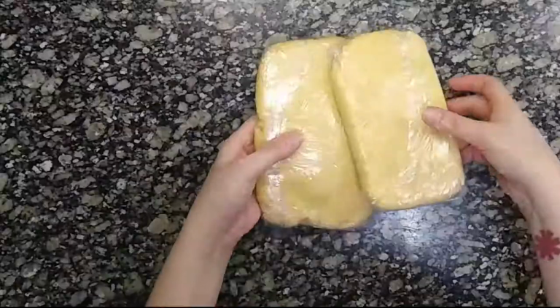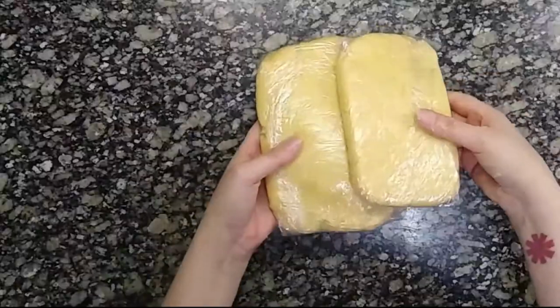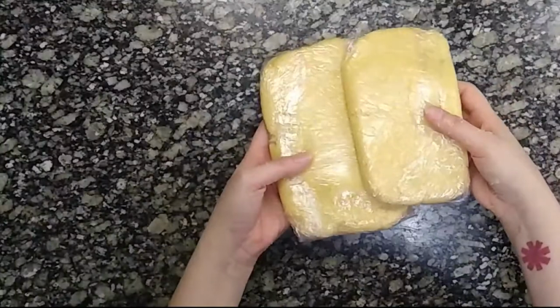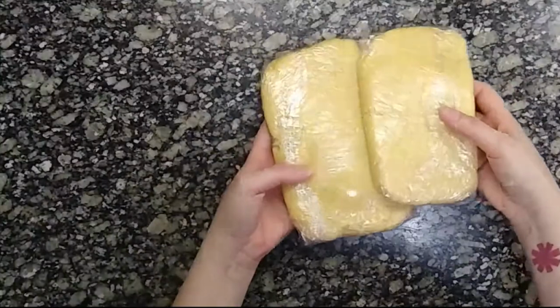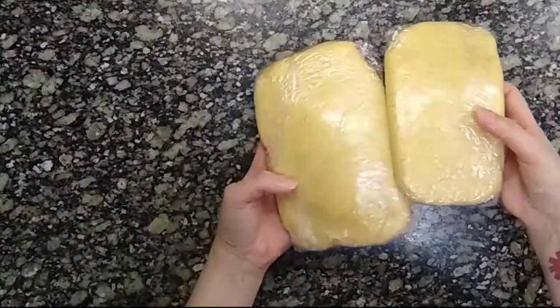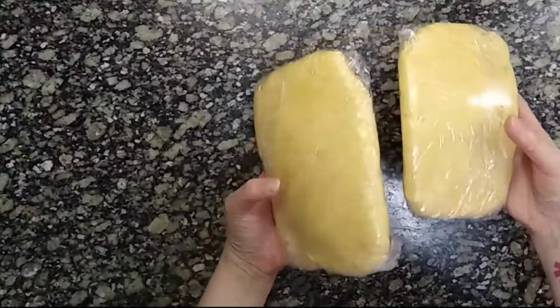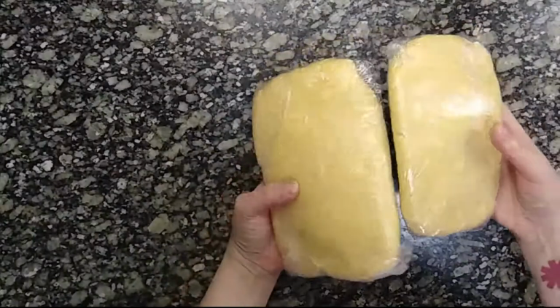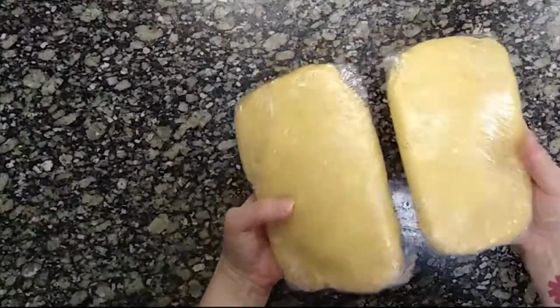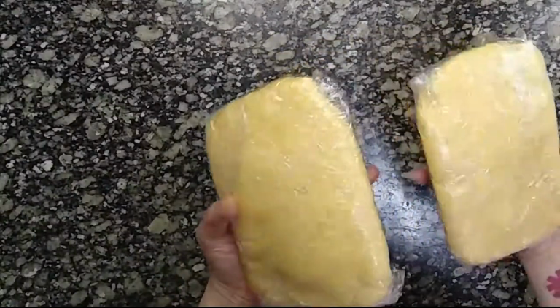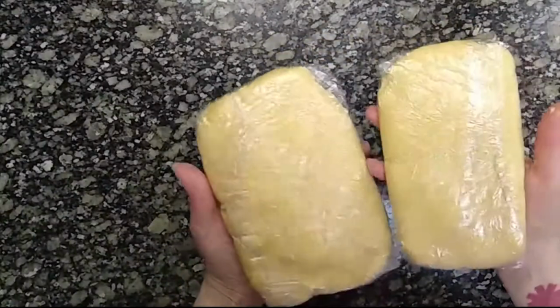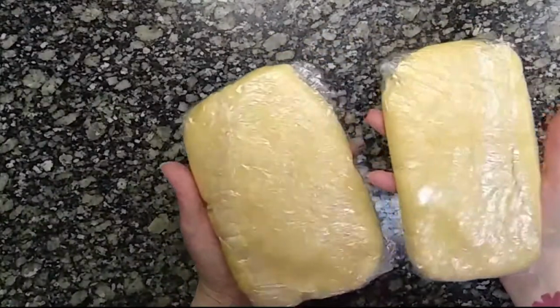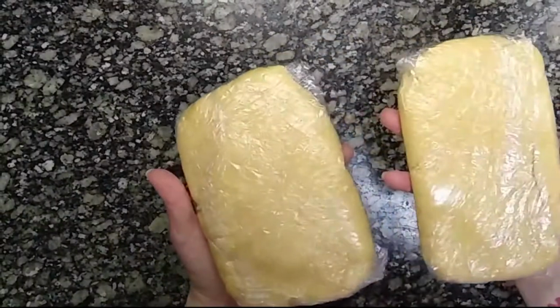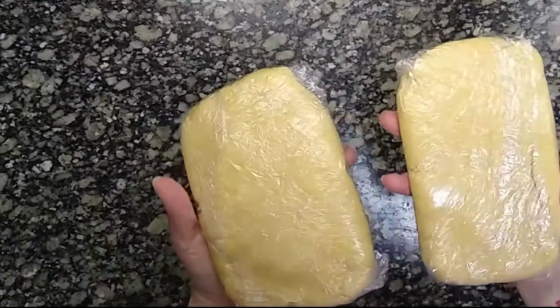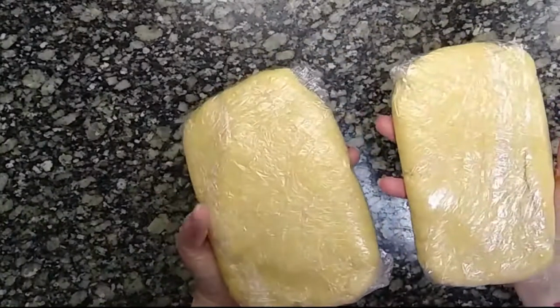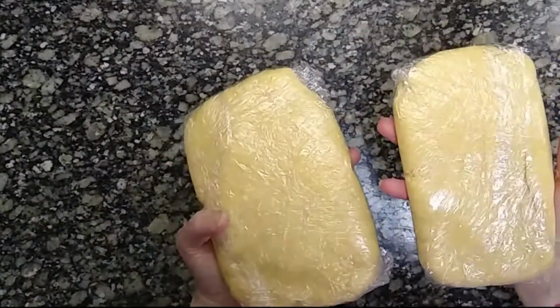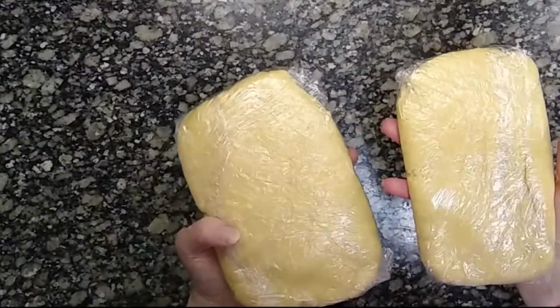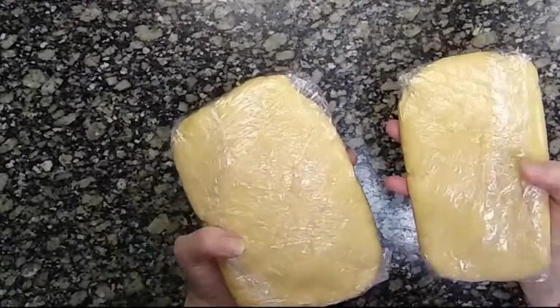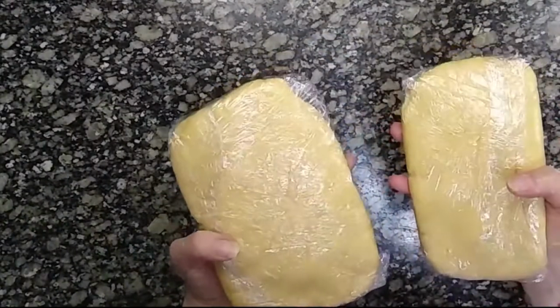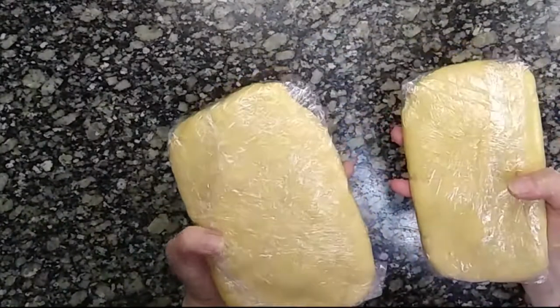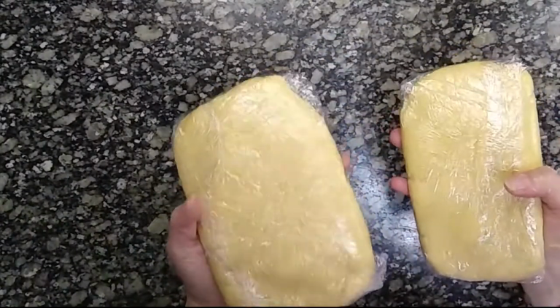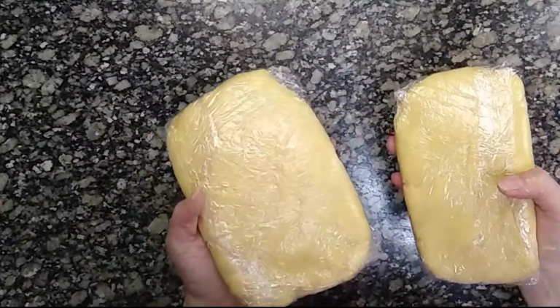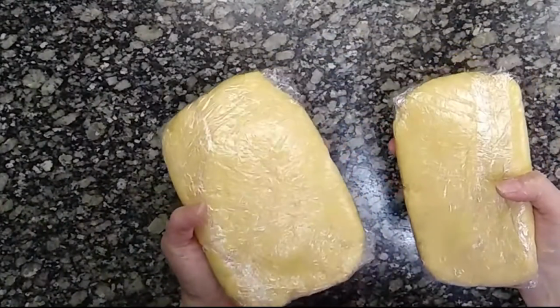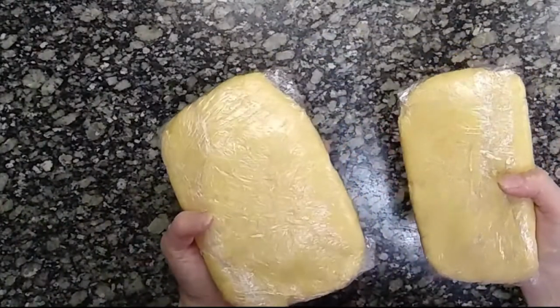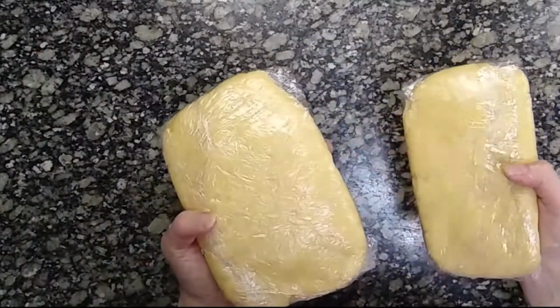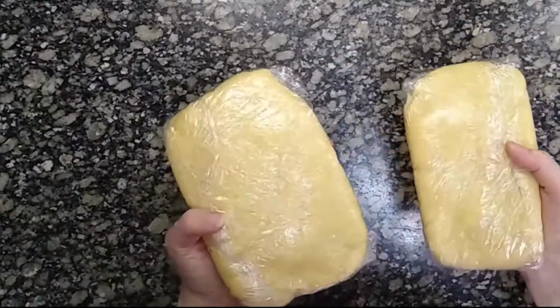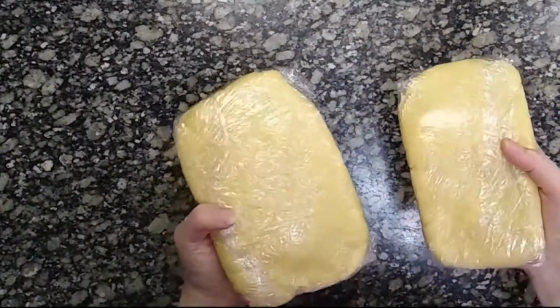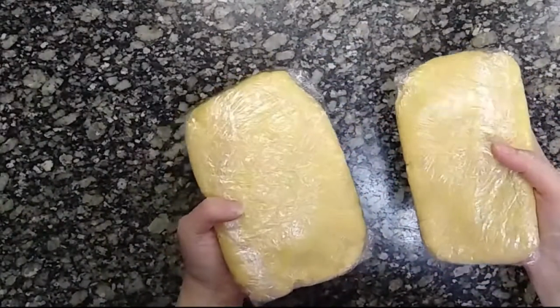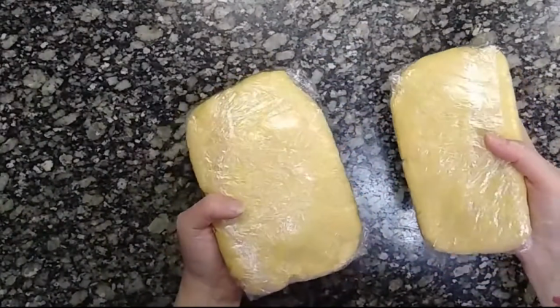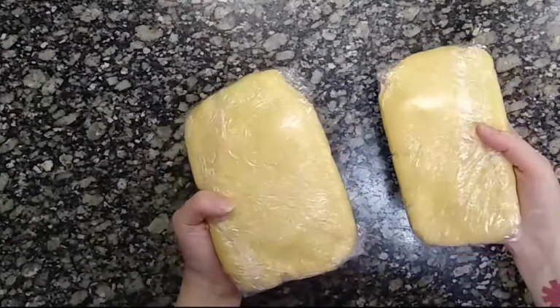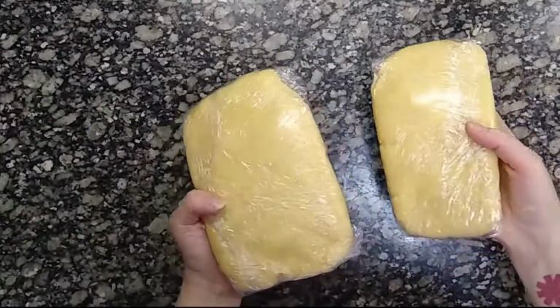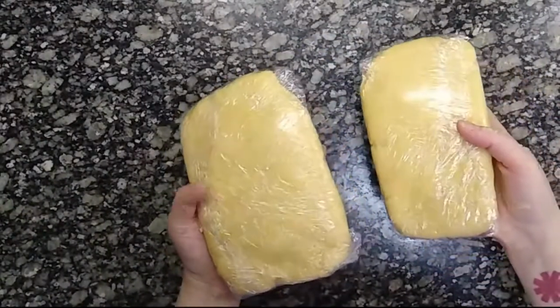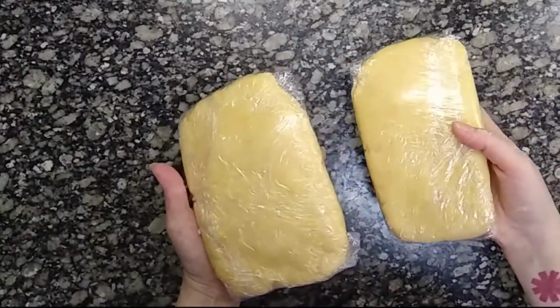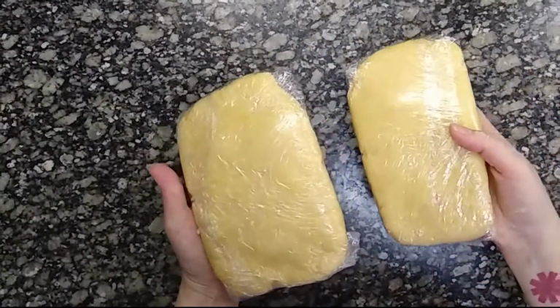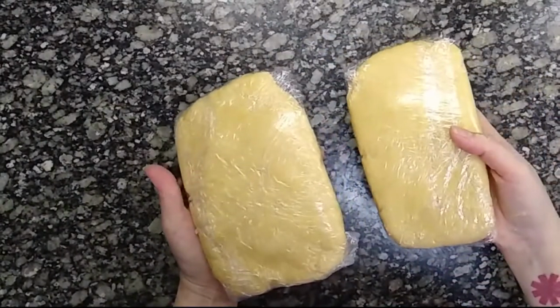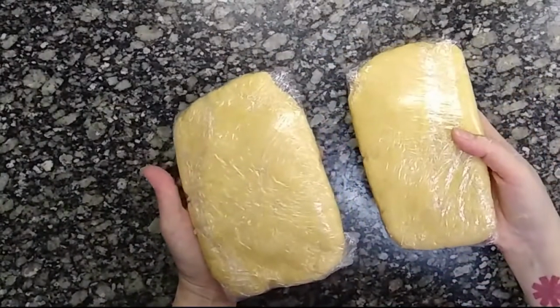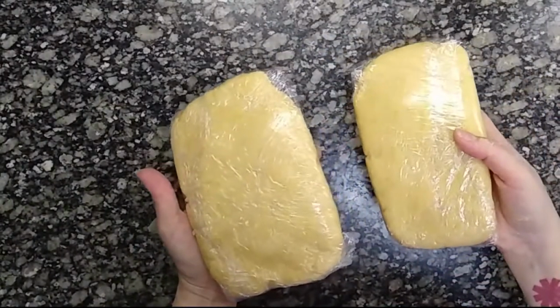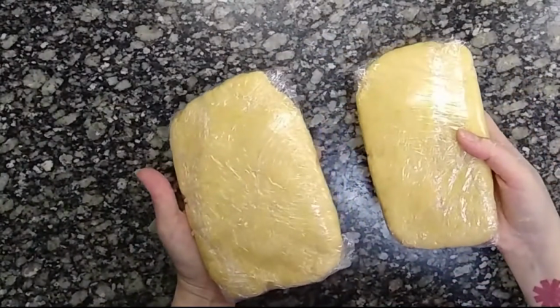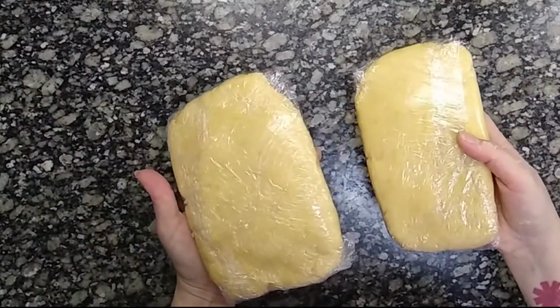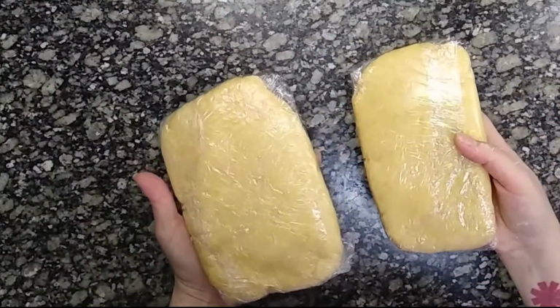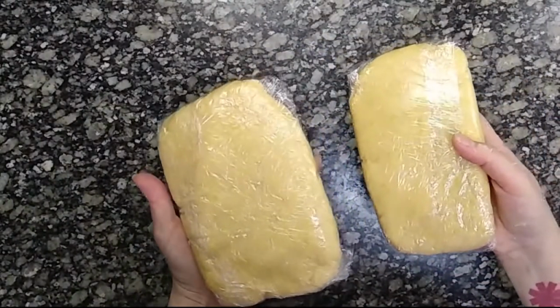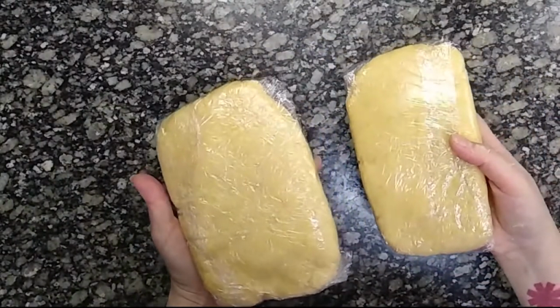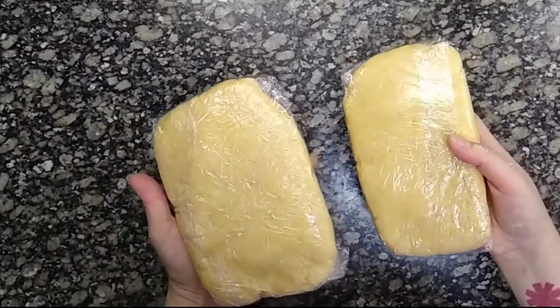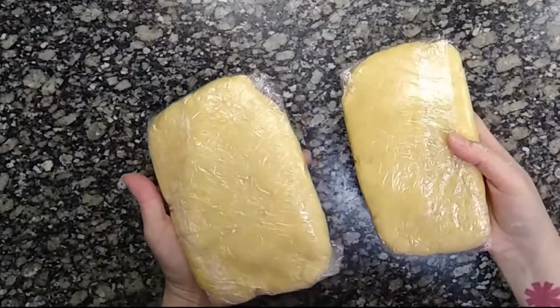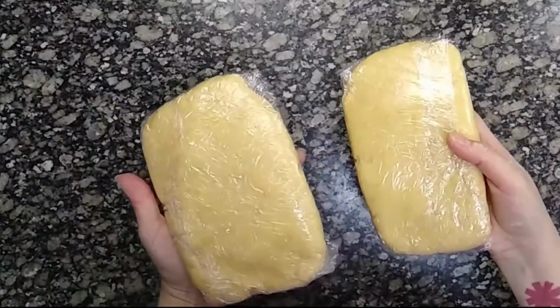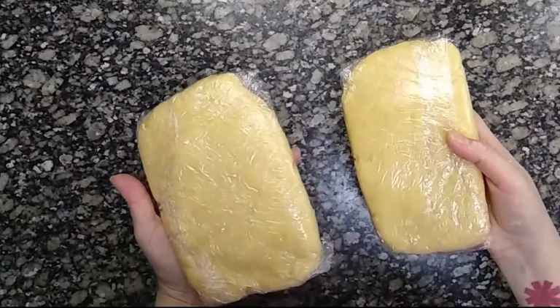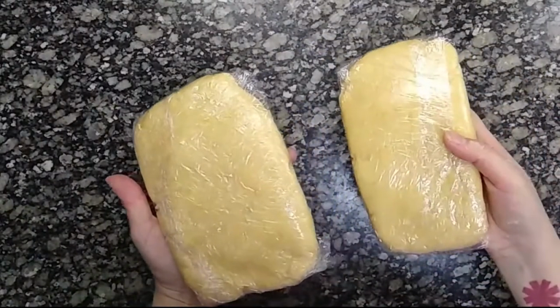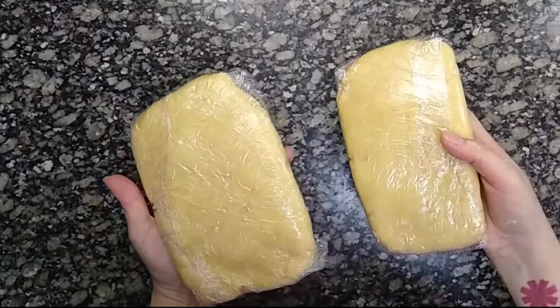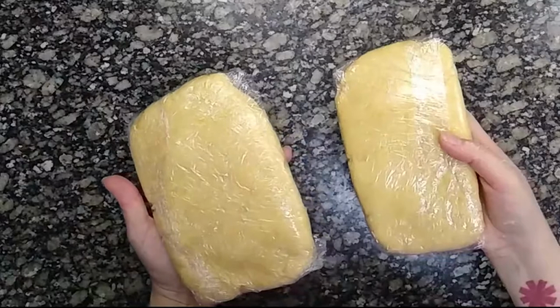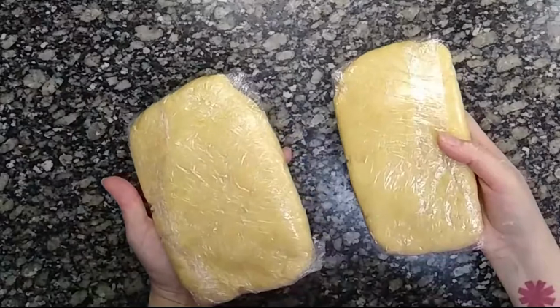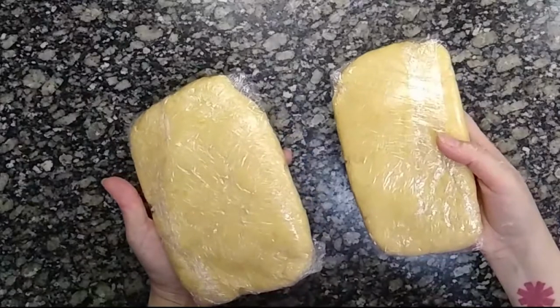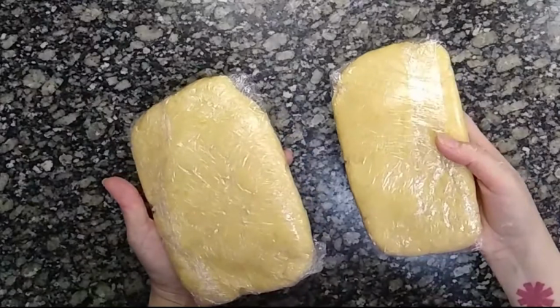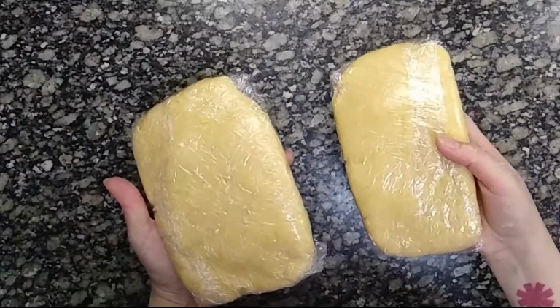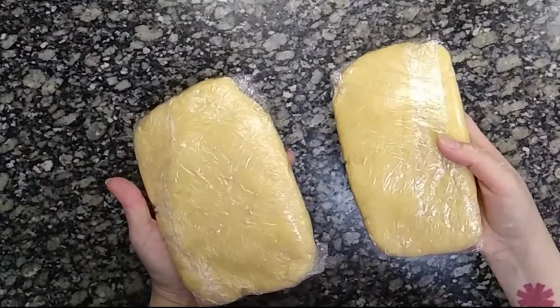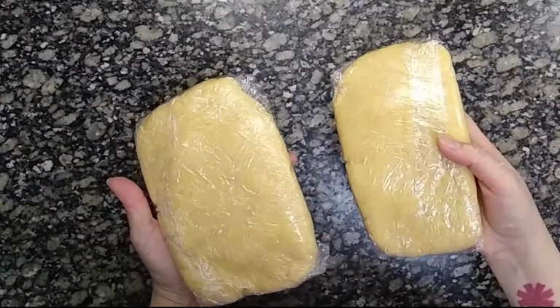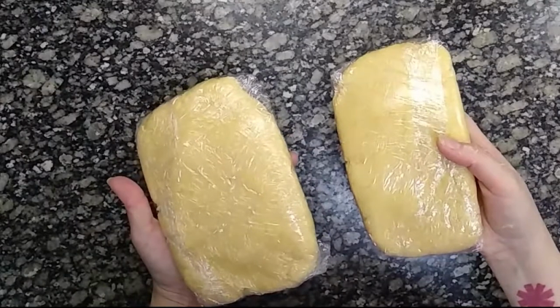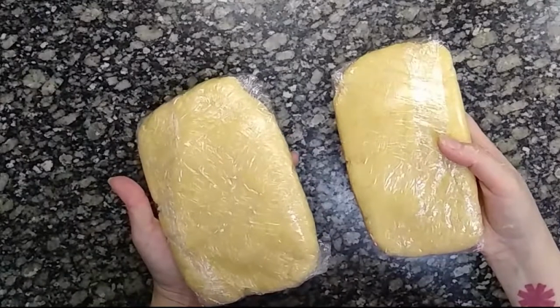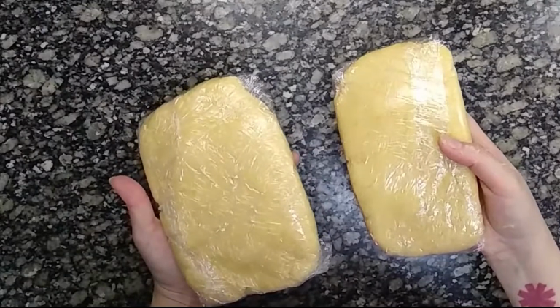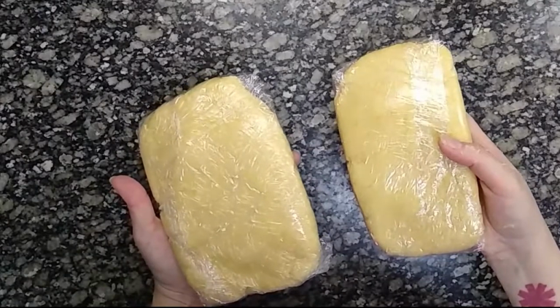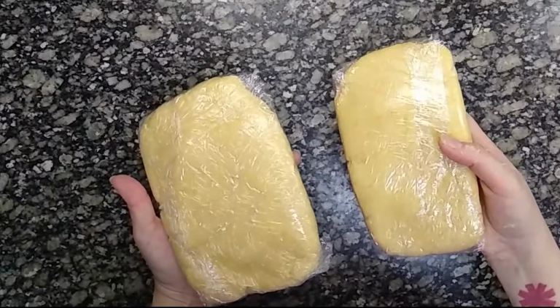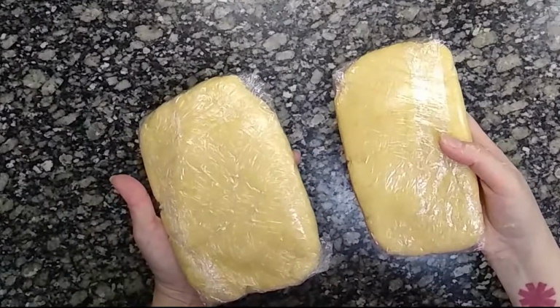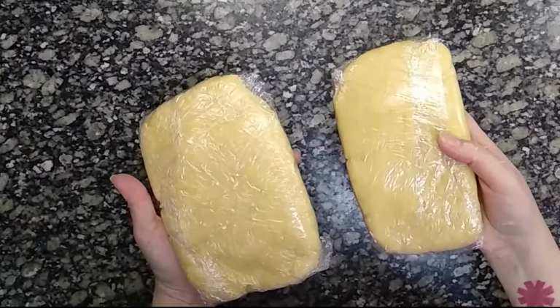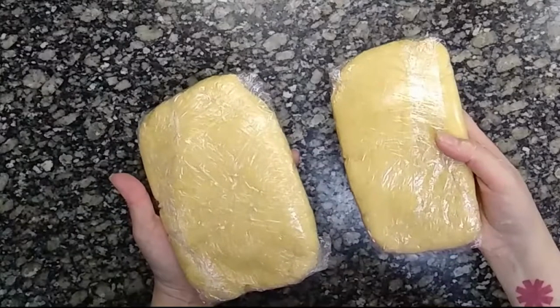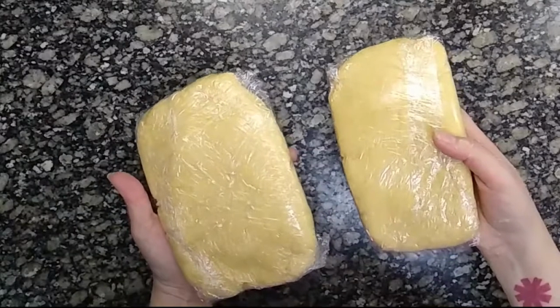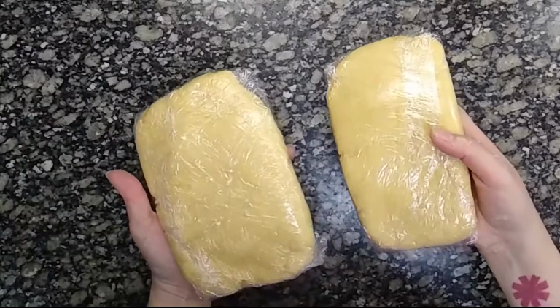We split the dough in two portions, wrap with film and put it in the fridge for 1 to 2 hours.